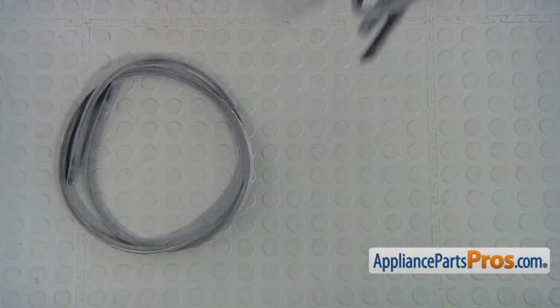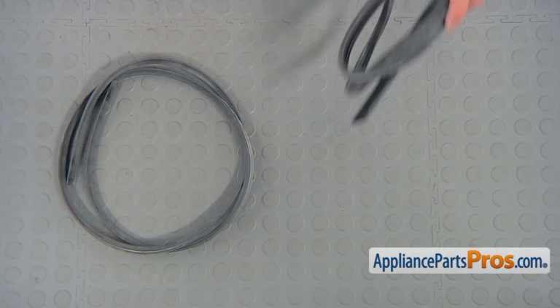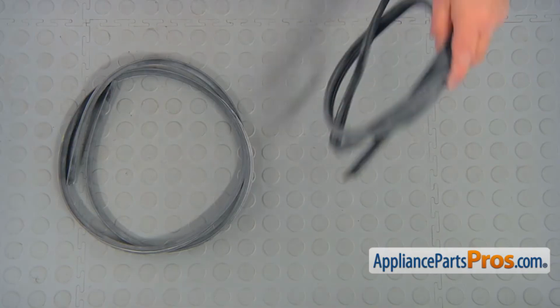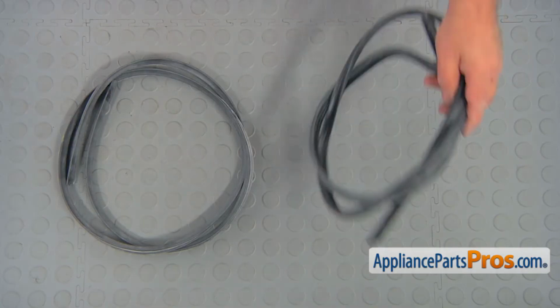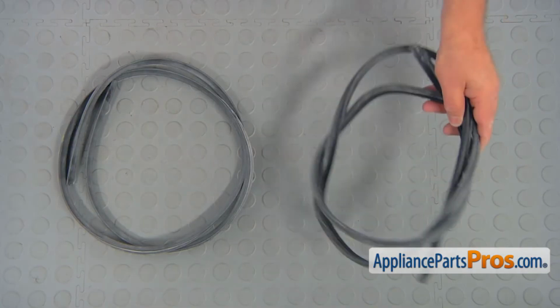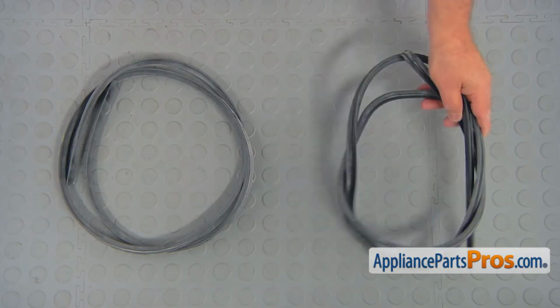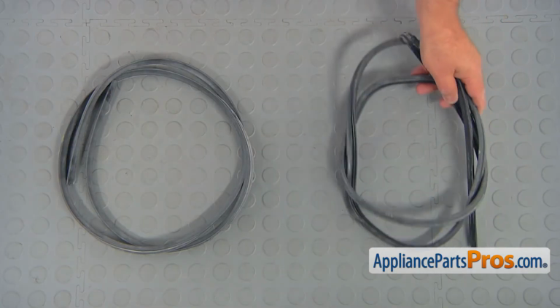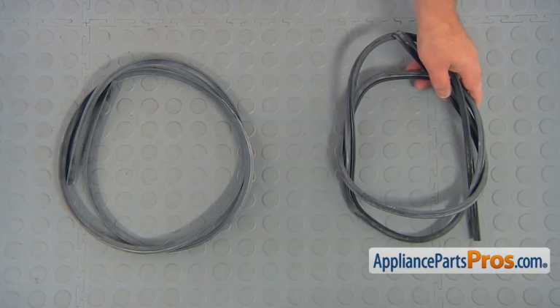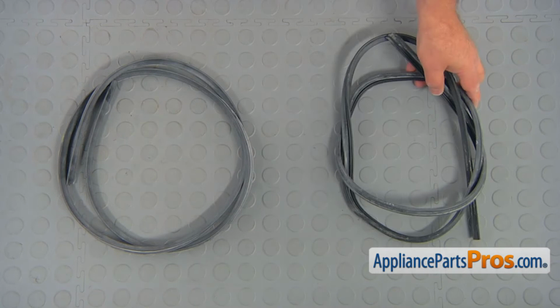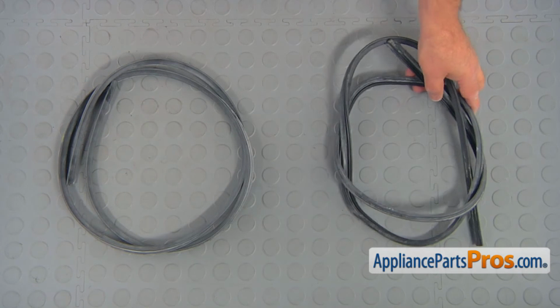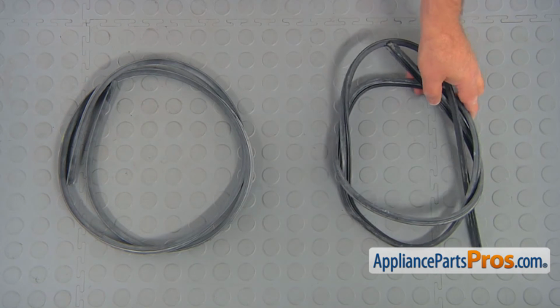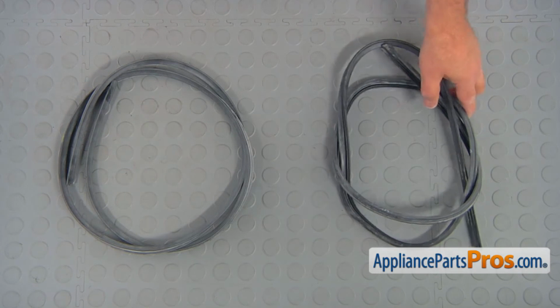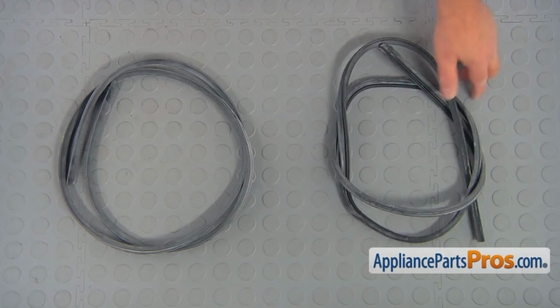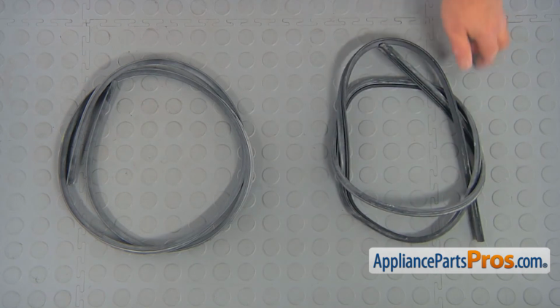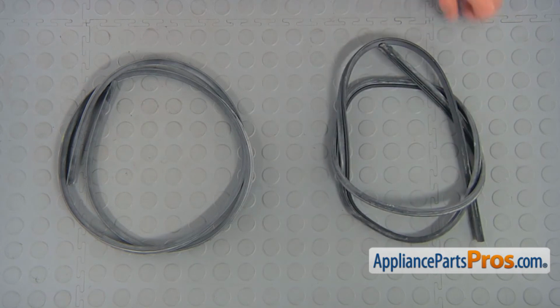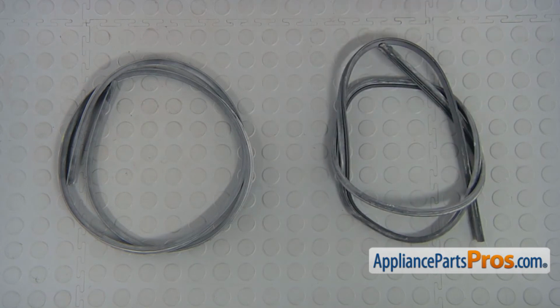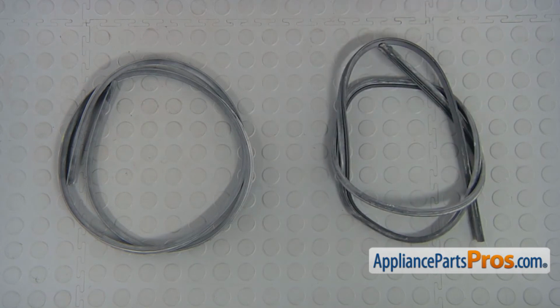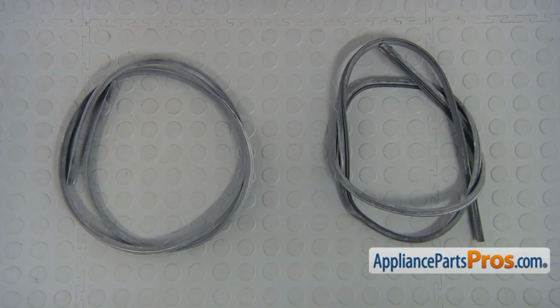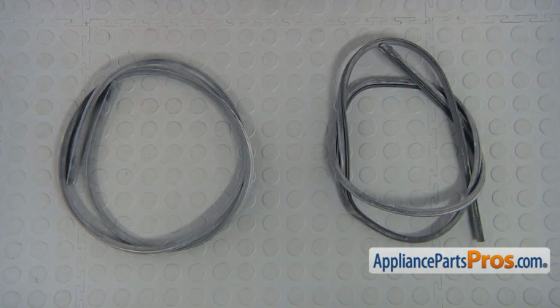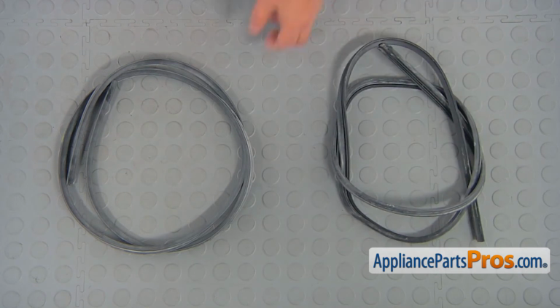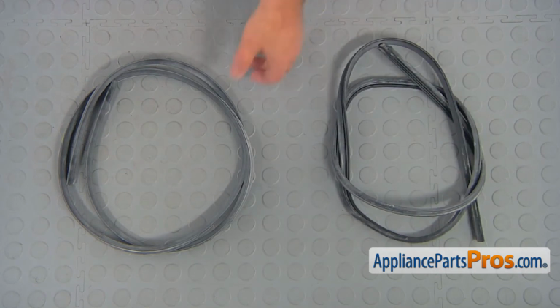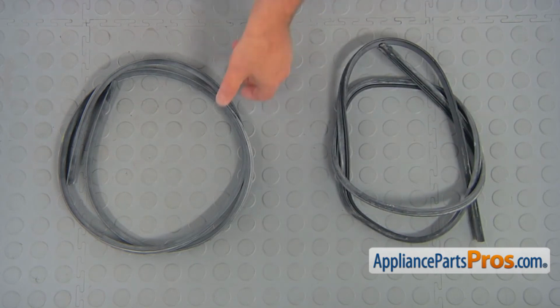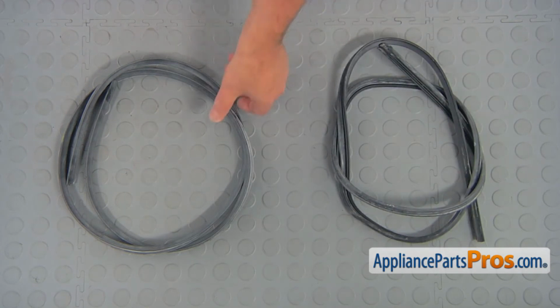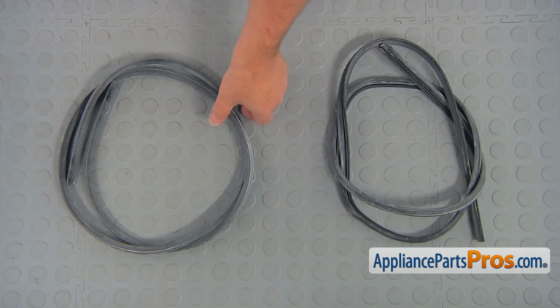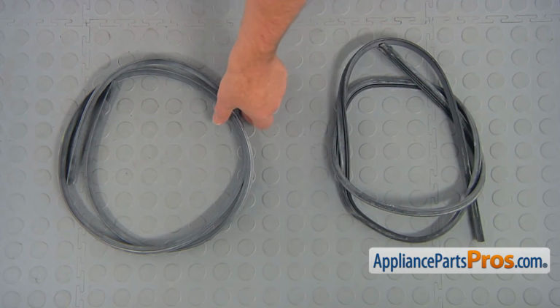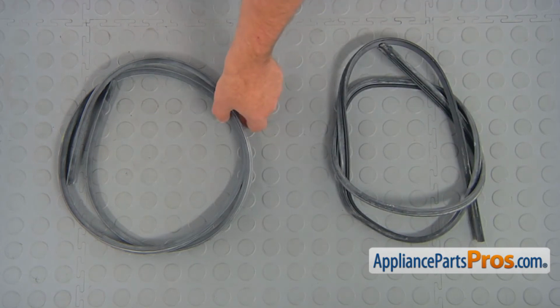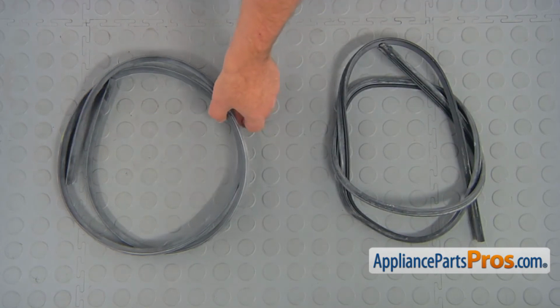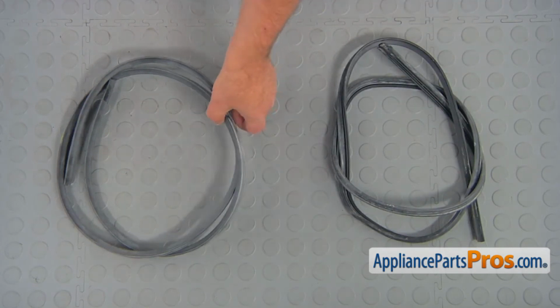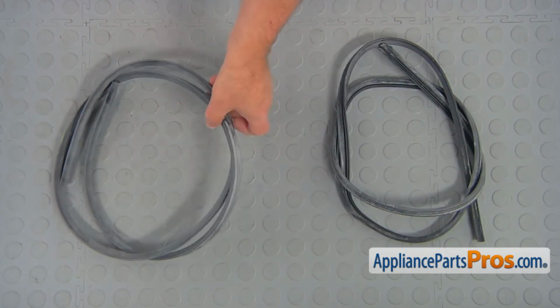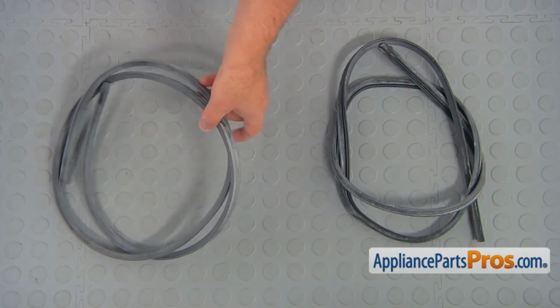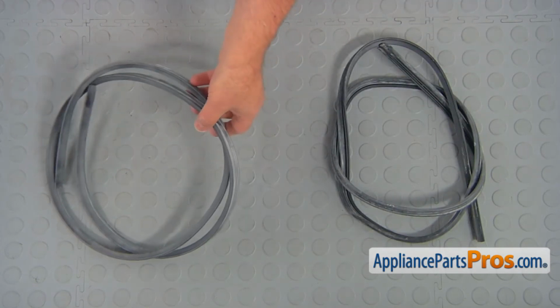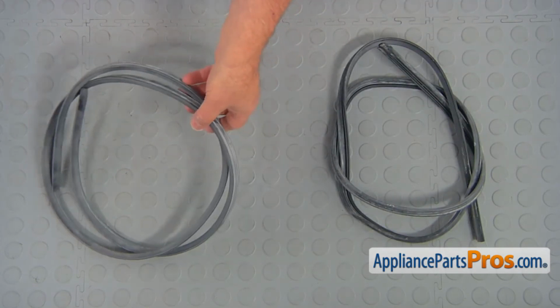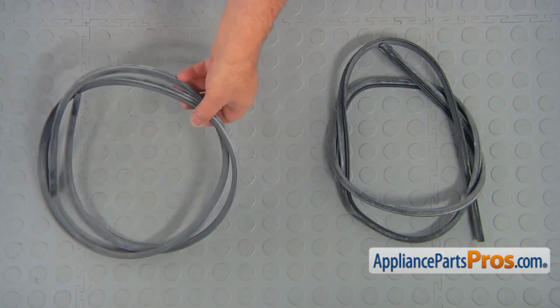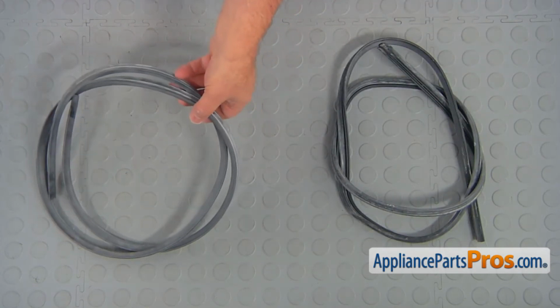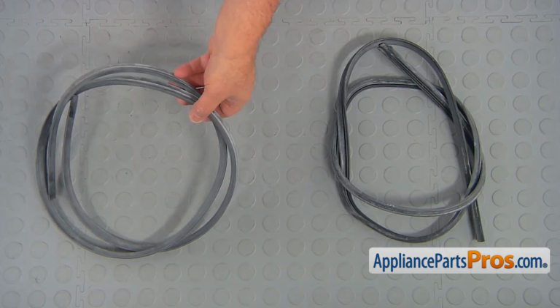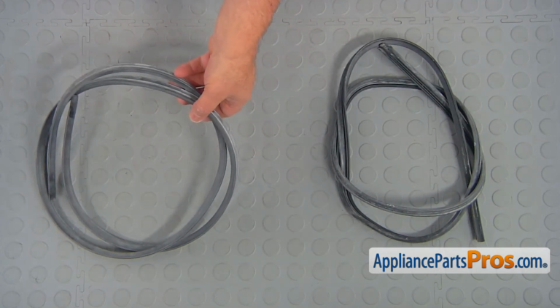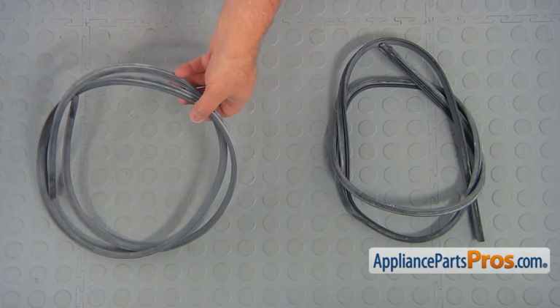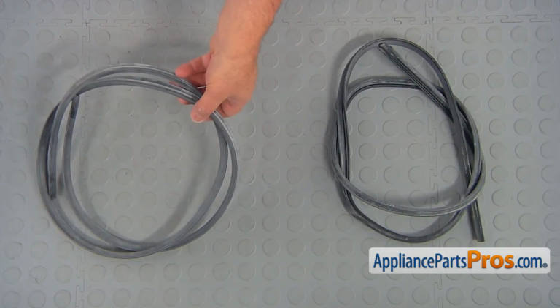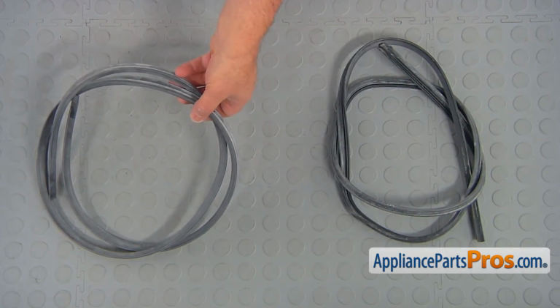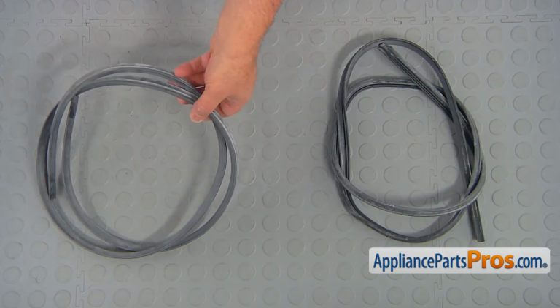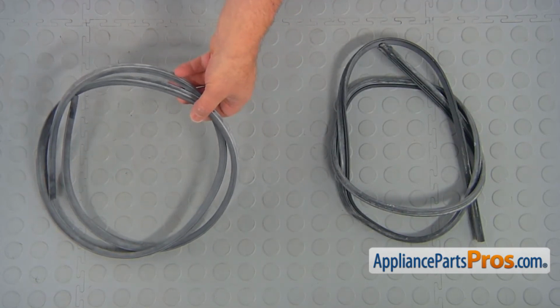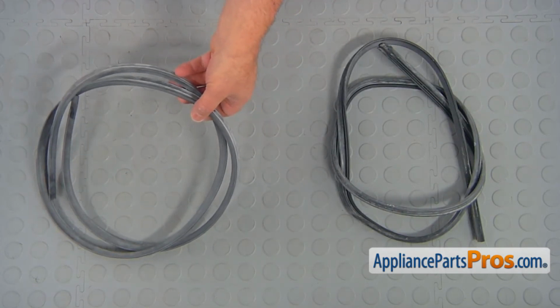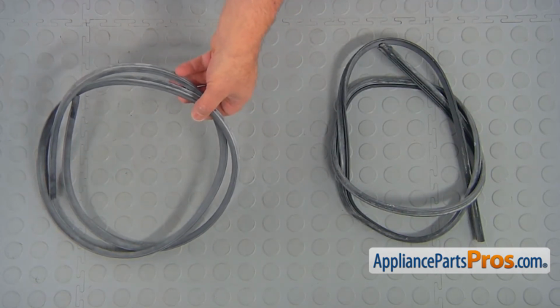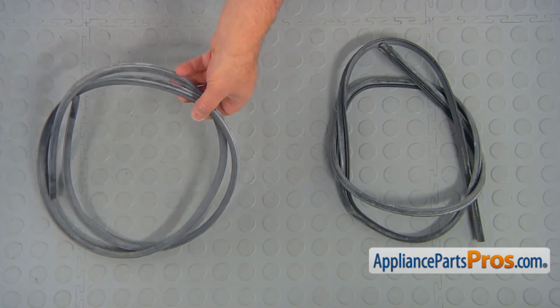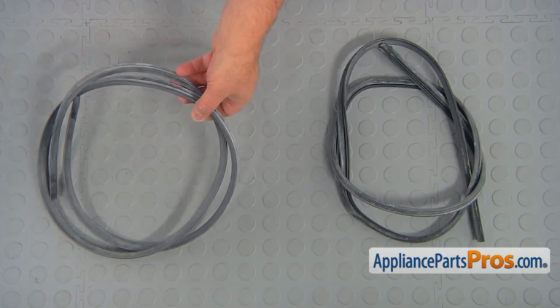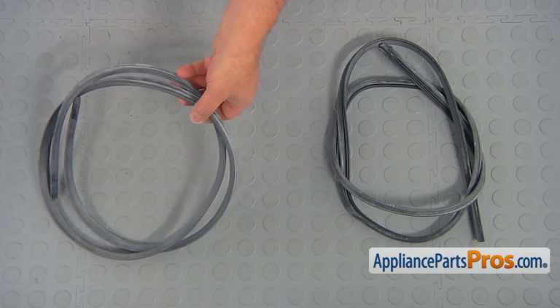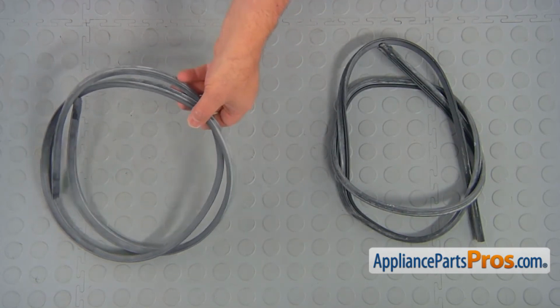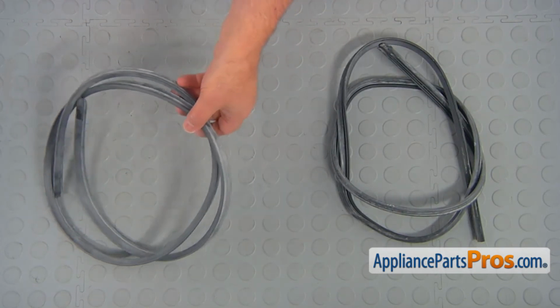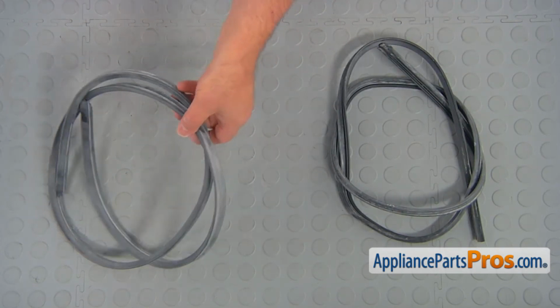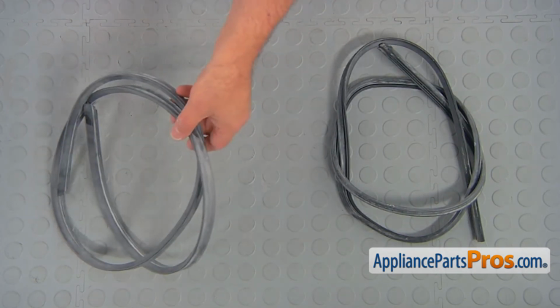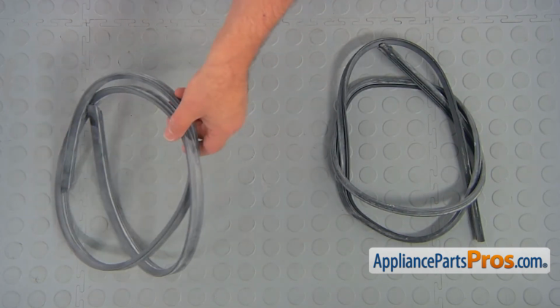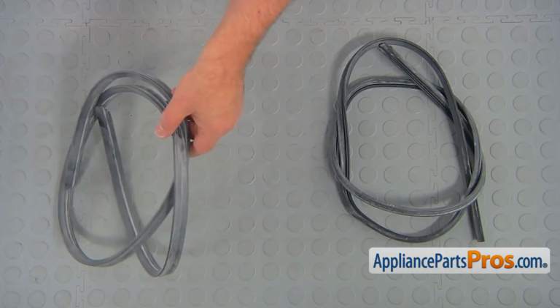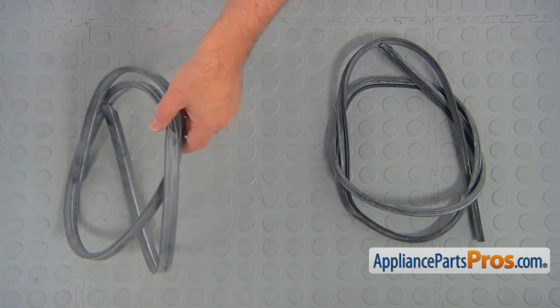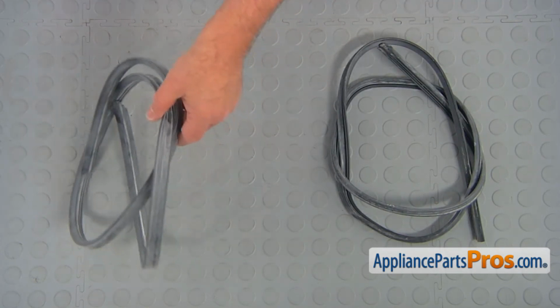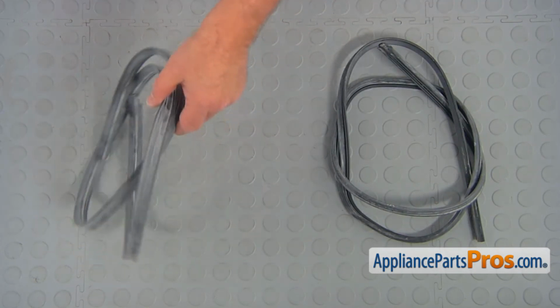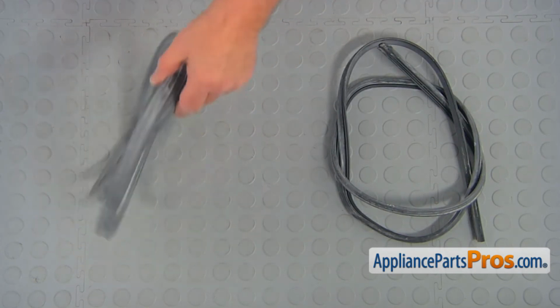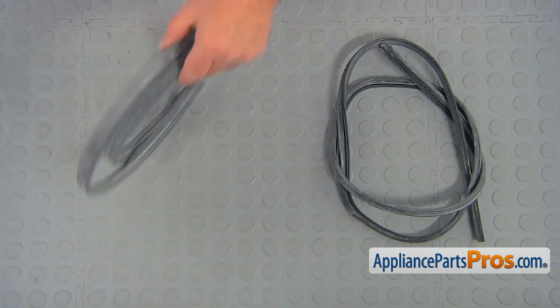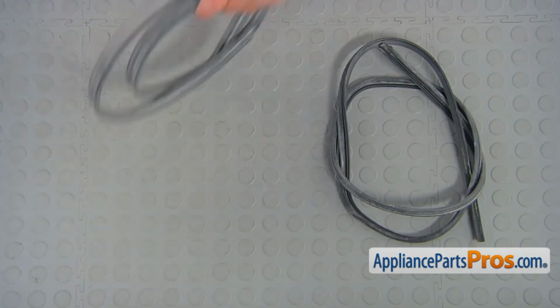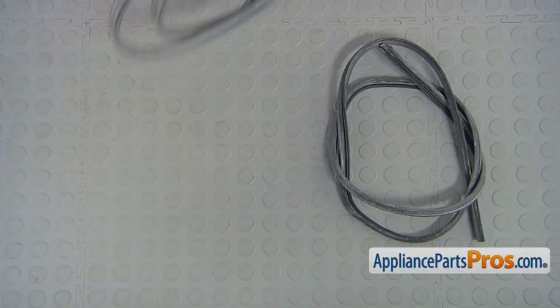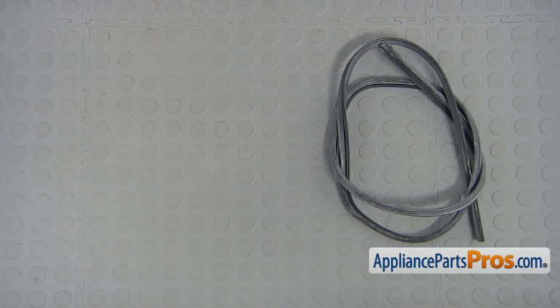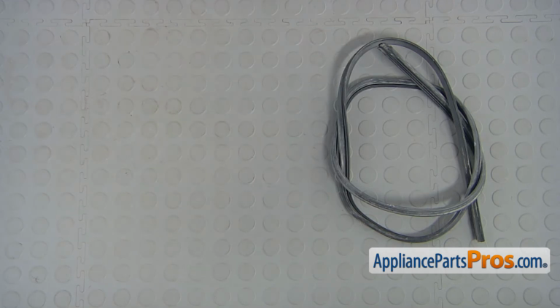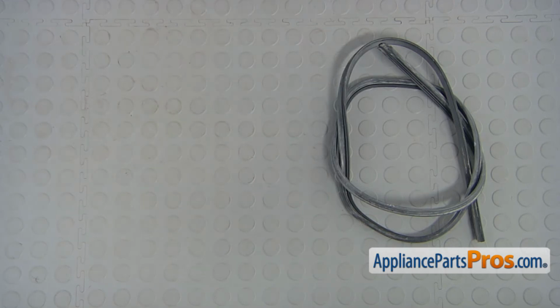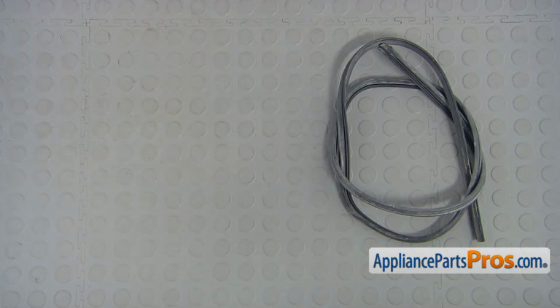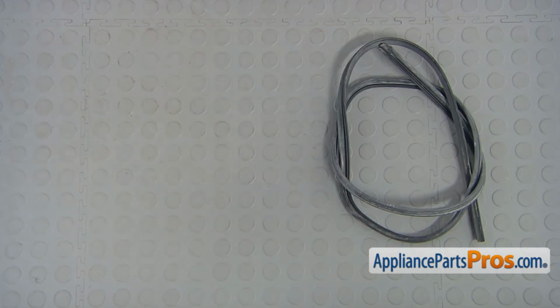This is the old top gasket next to the new one. If you don't have this part you can get it from AppliancePartsPros.com.